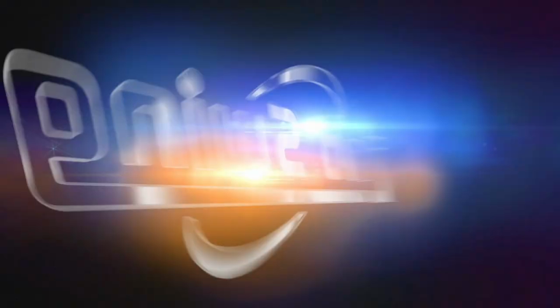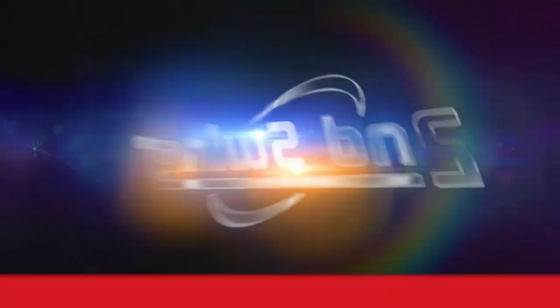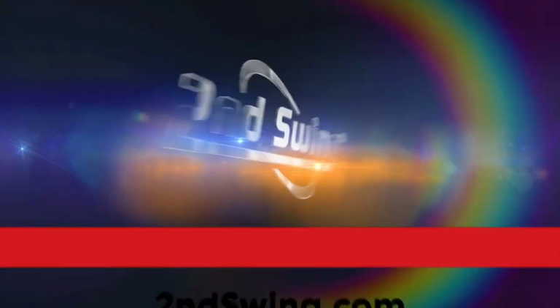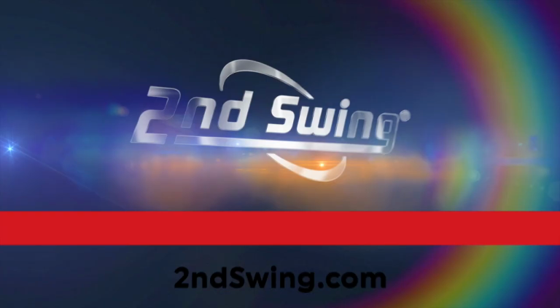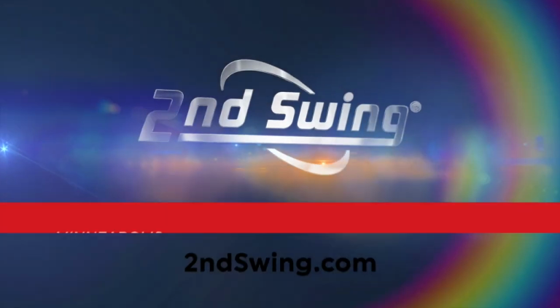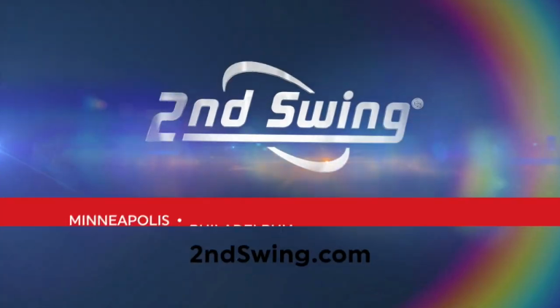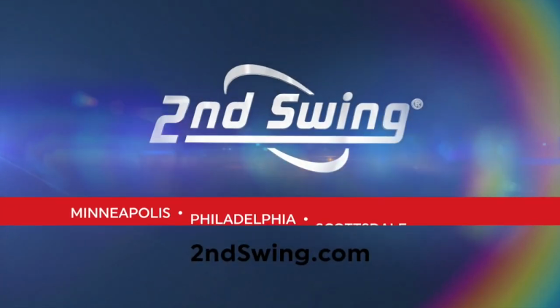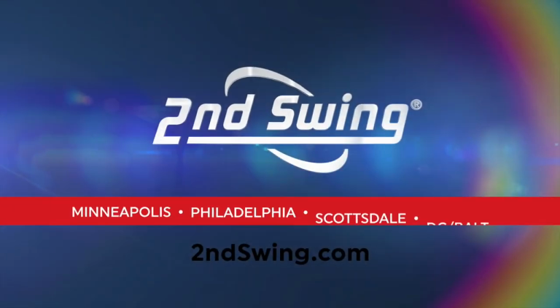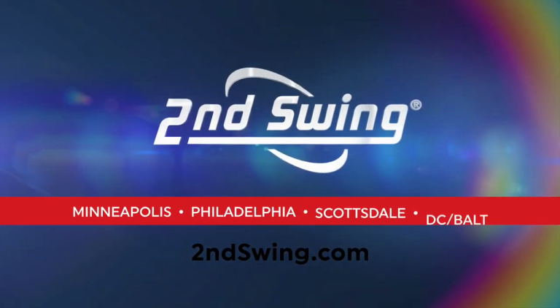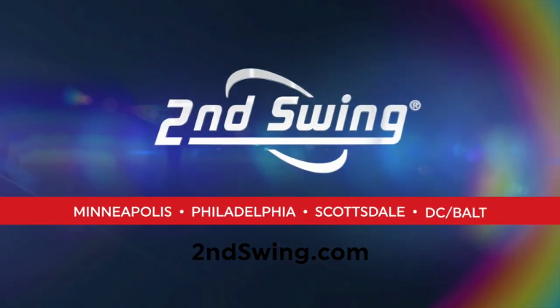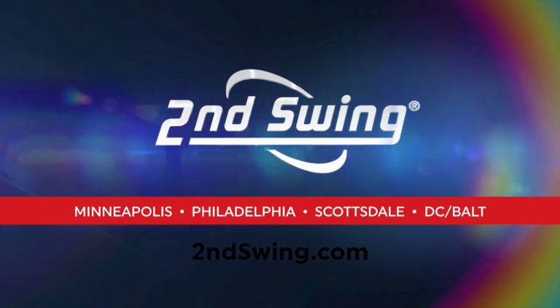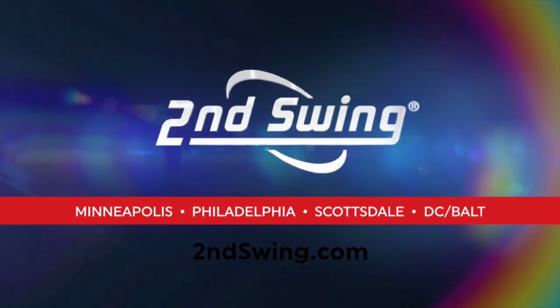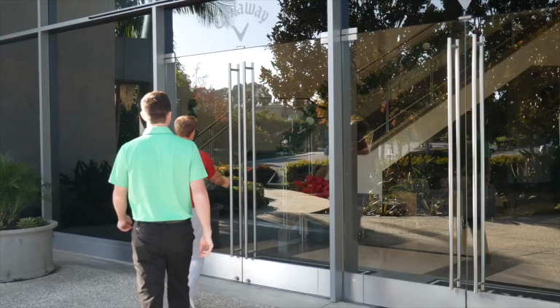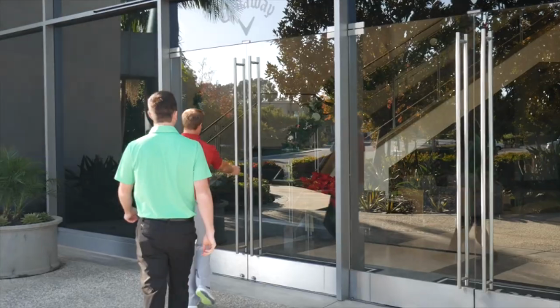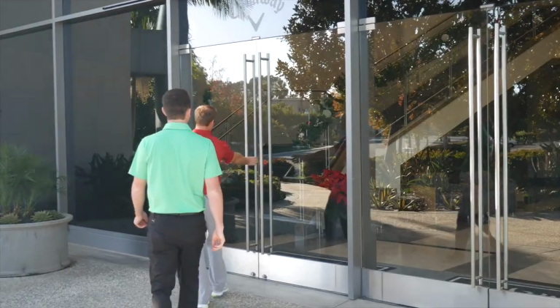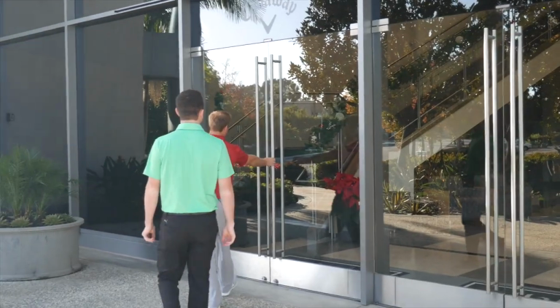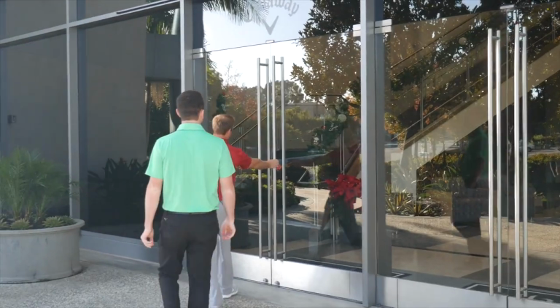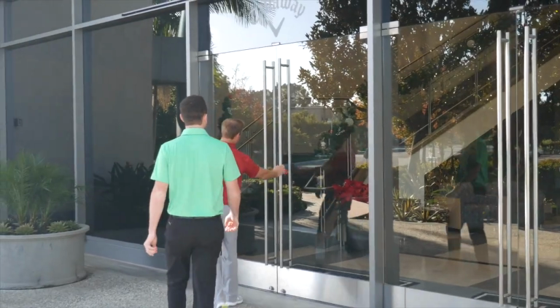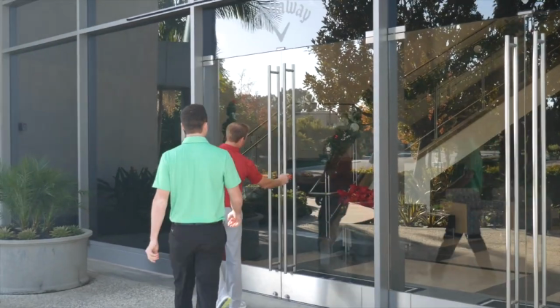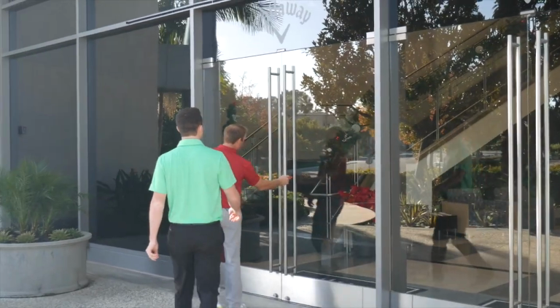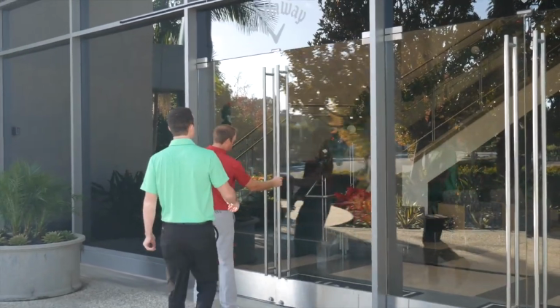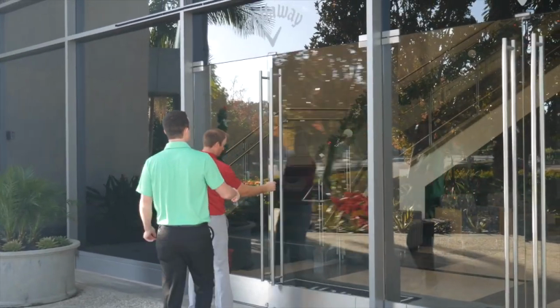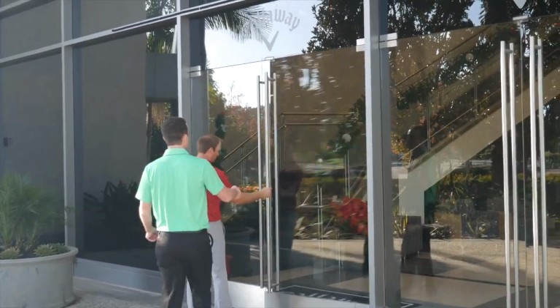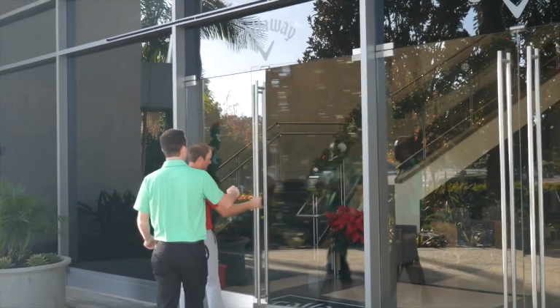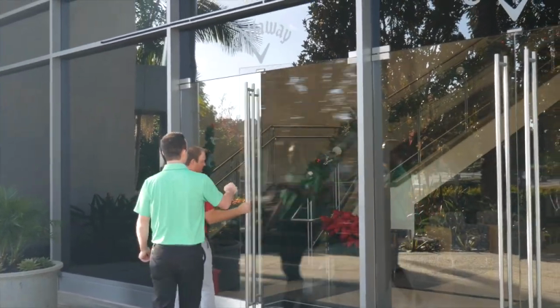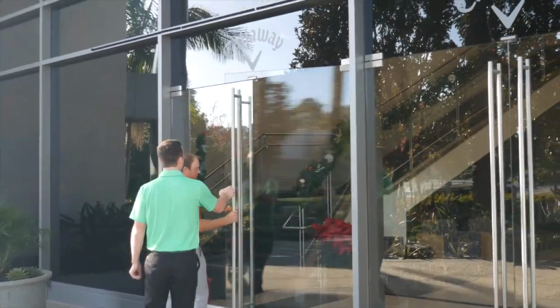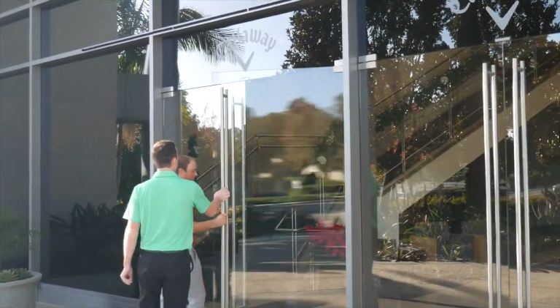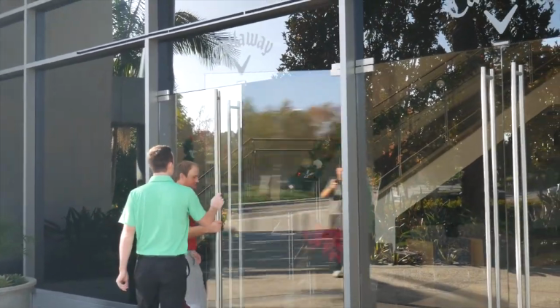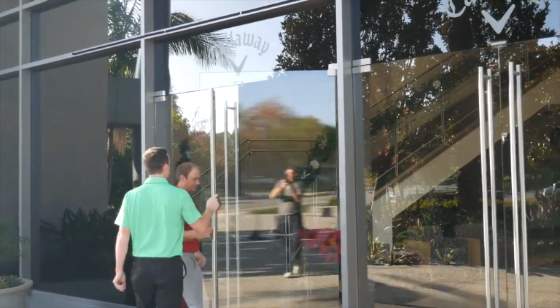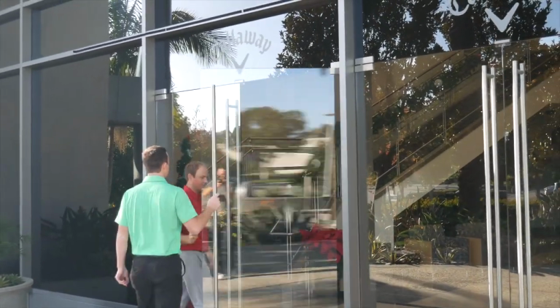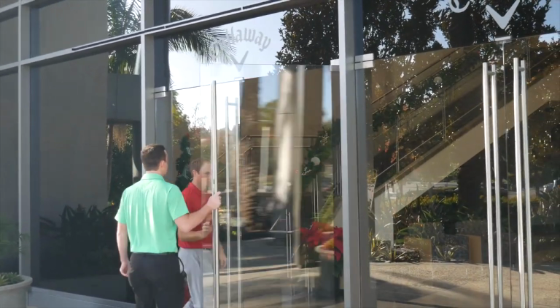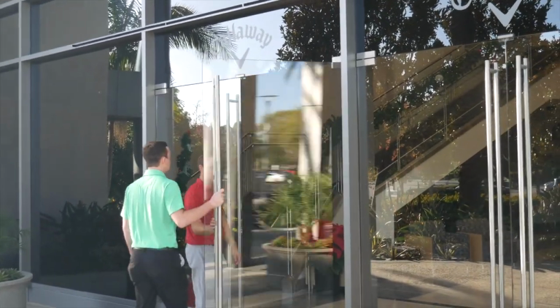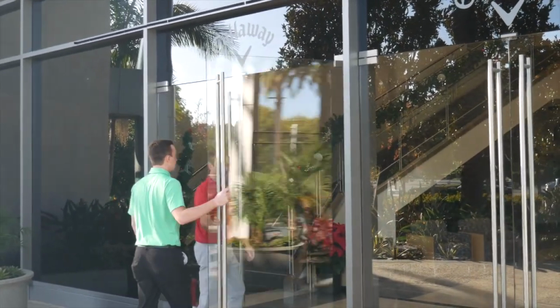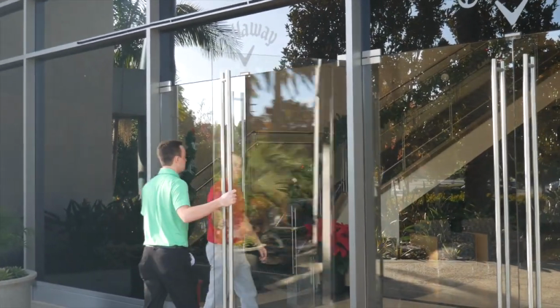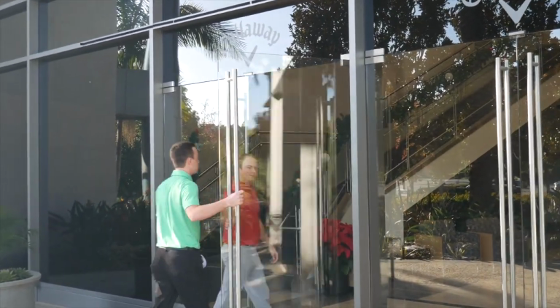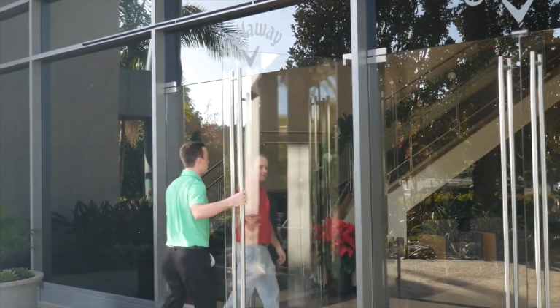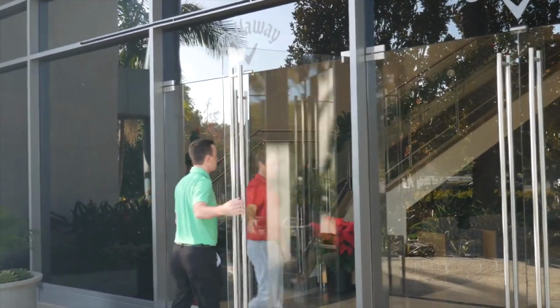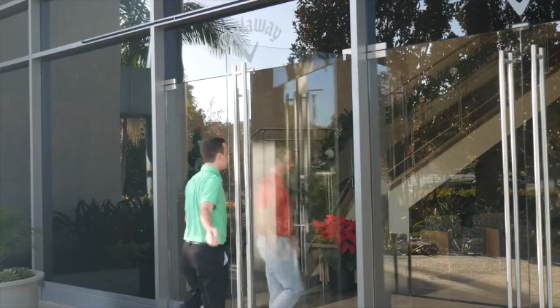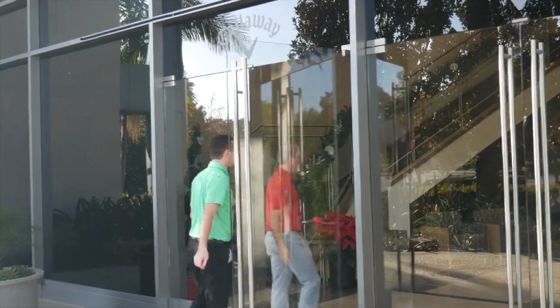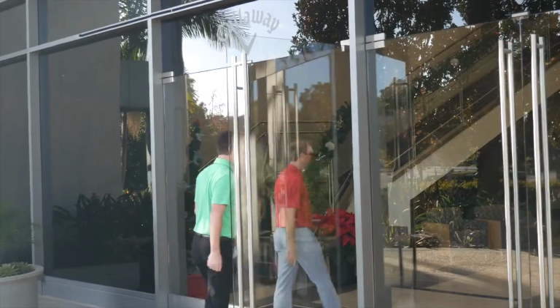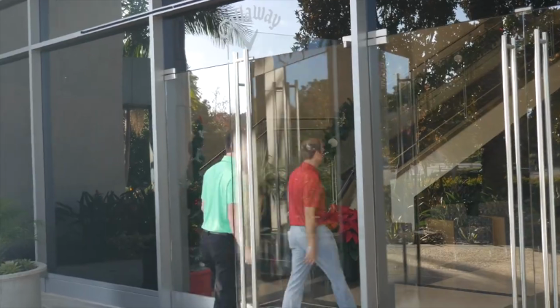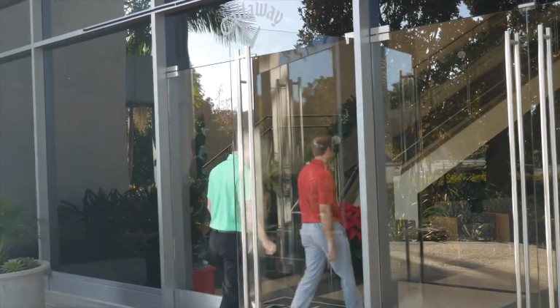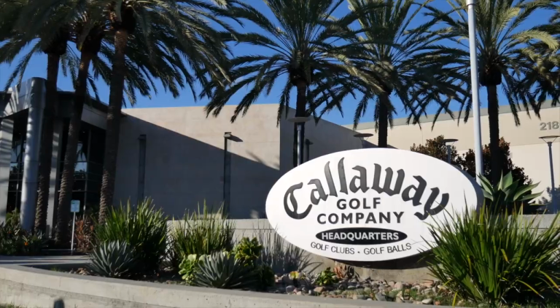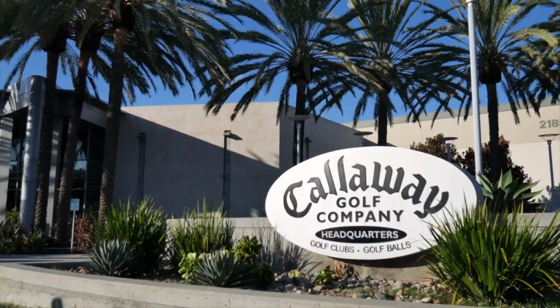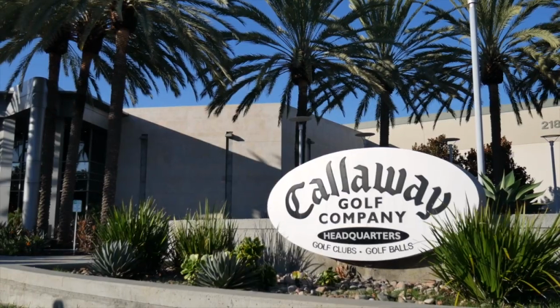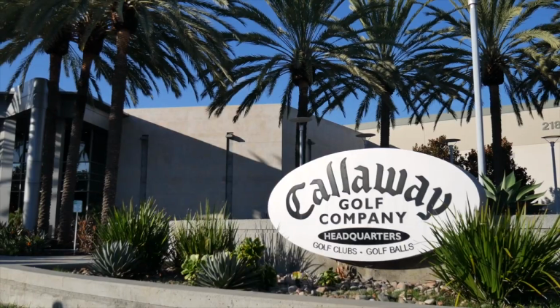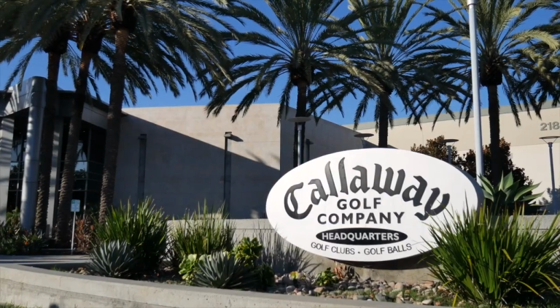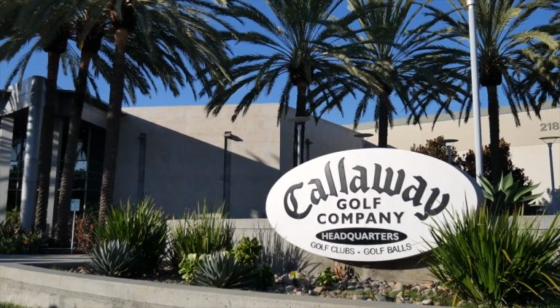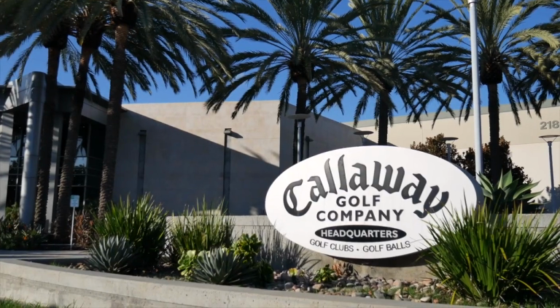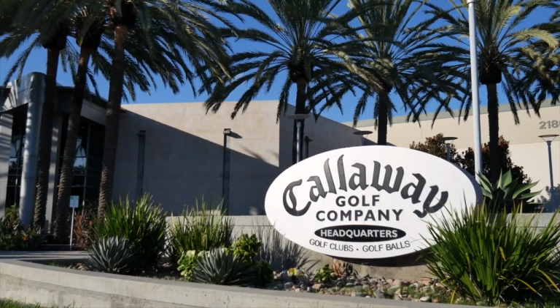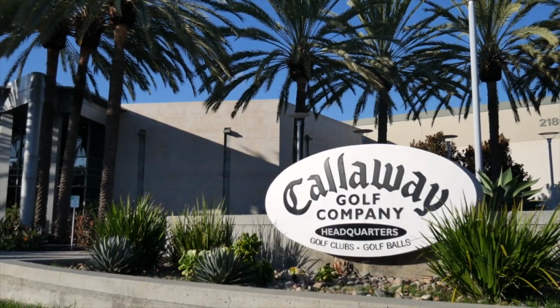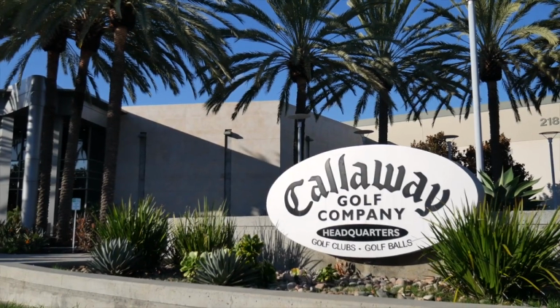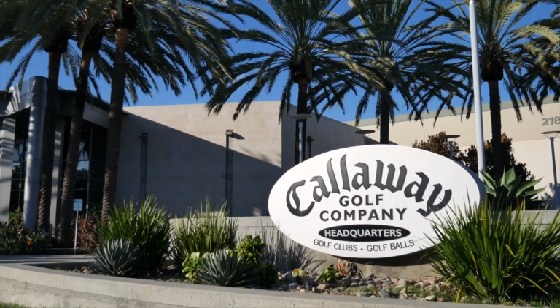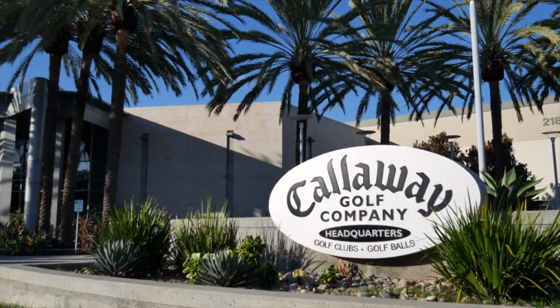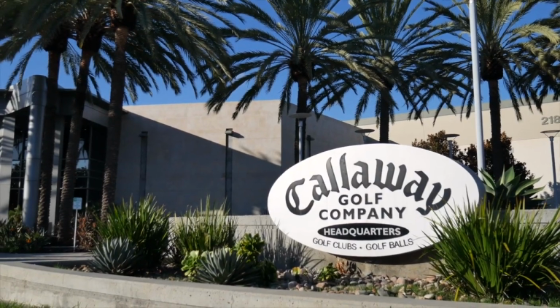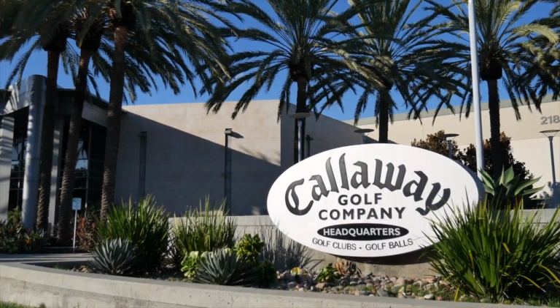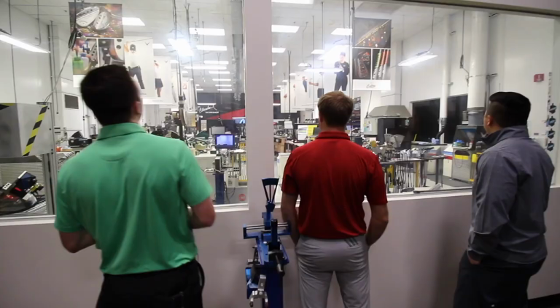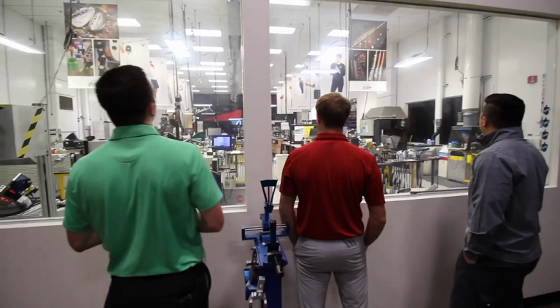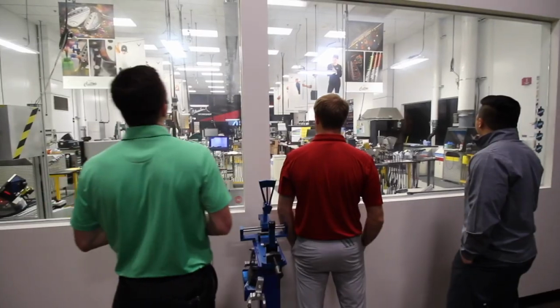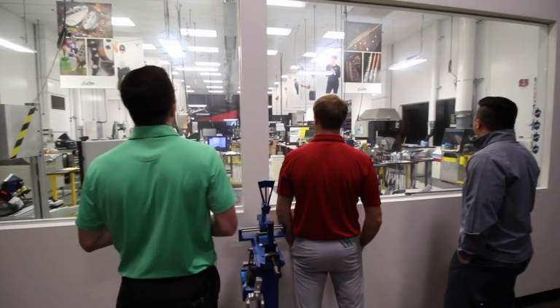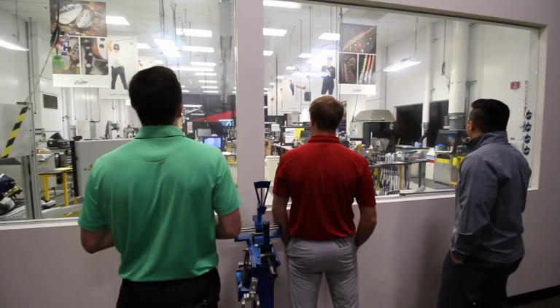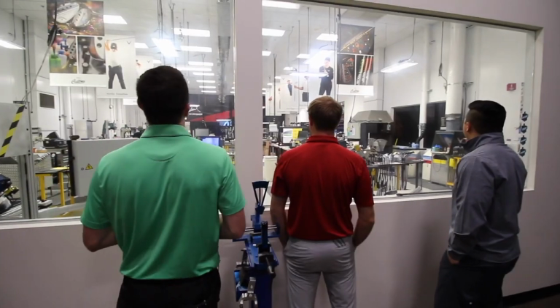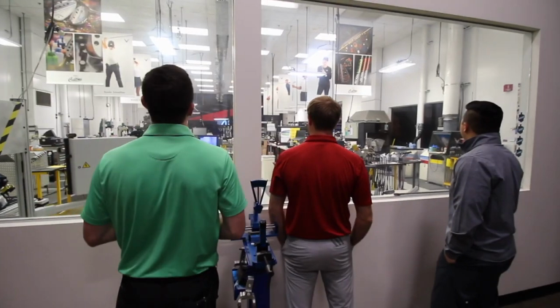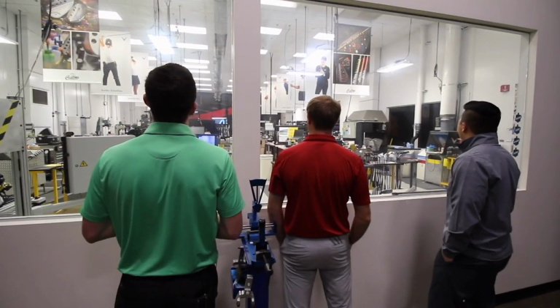Hey golfers, I'm Drew Mahol with Second Swing Golf. Today we're at Callaway, joined by Jason Finley to talk about the new ChromeSoft and ChromeSoft X golf balls.